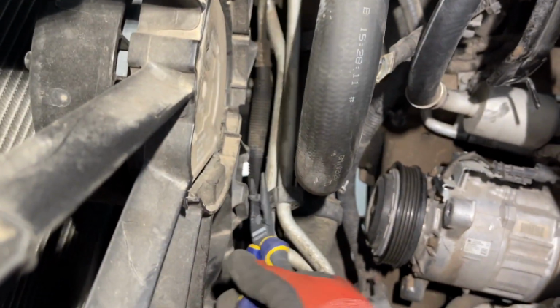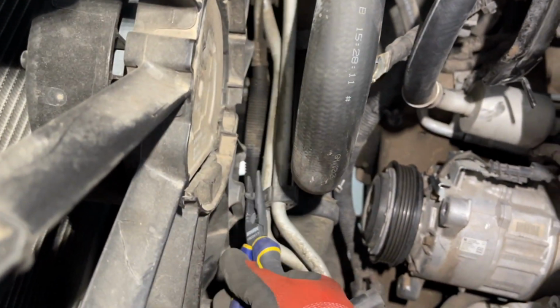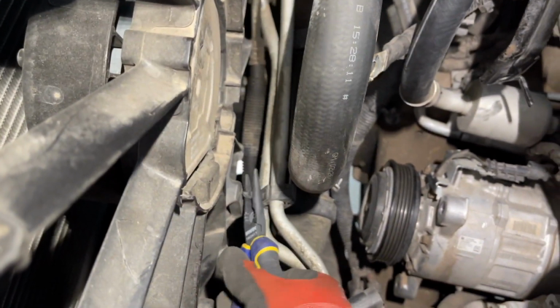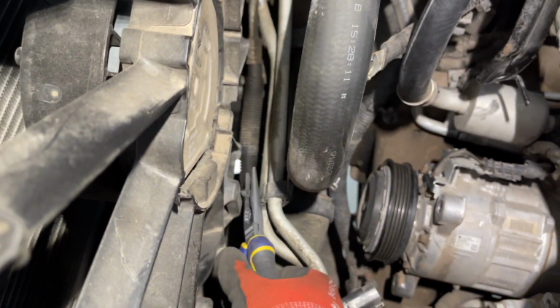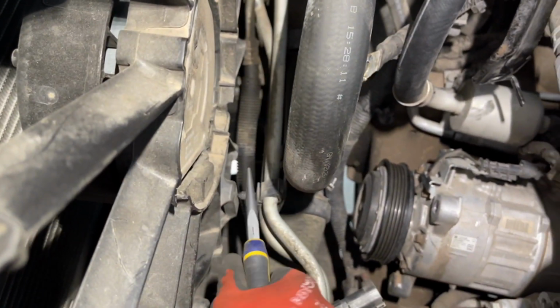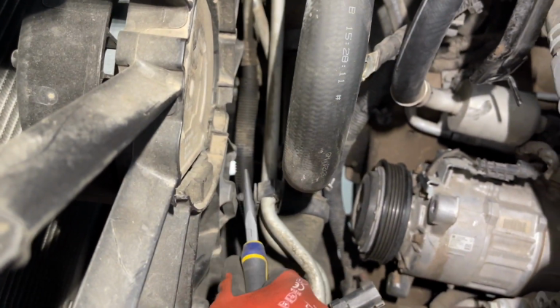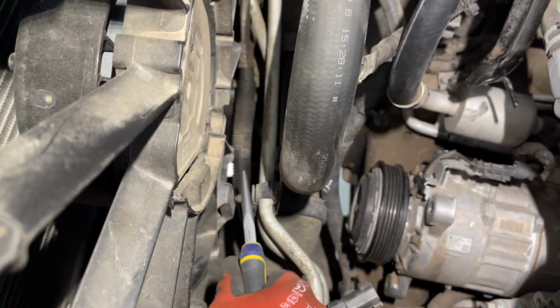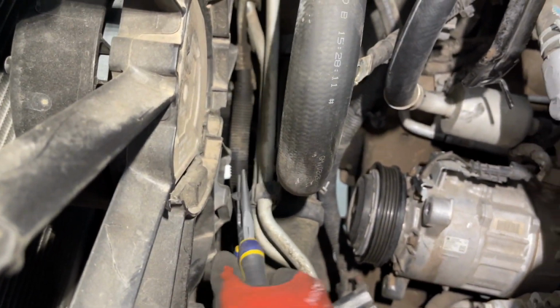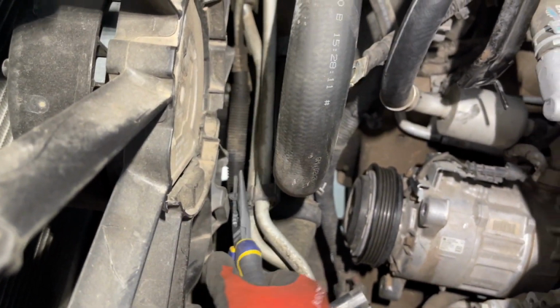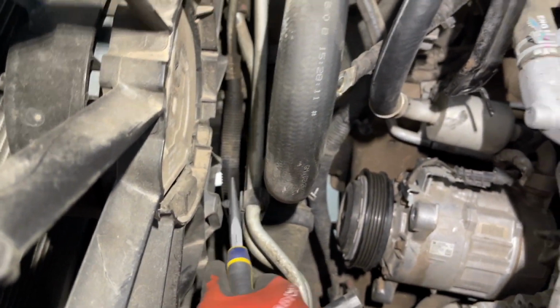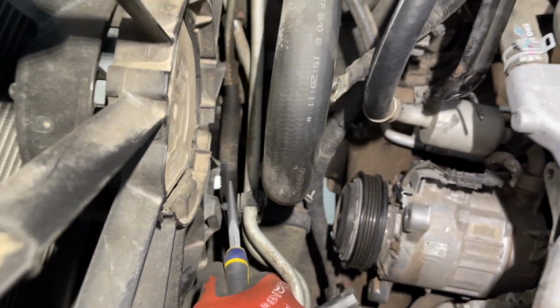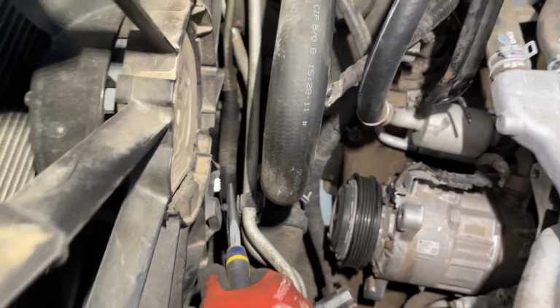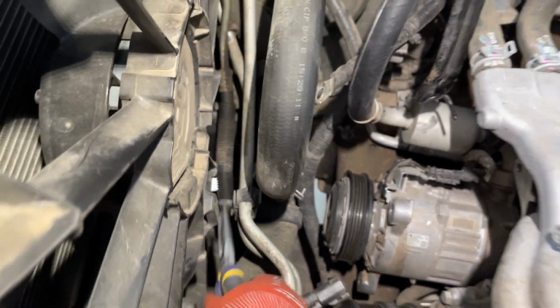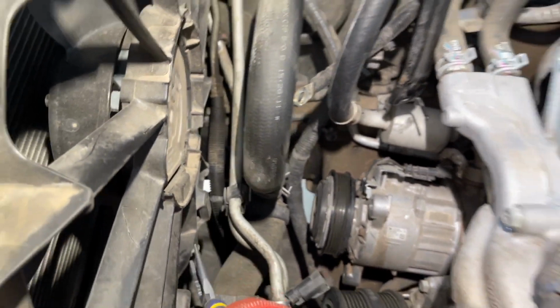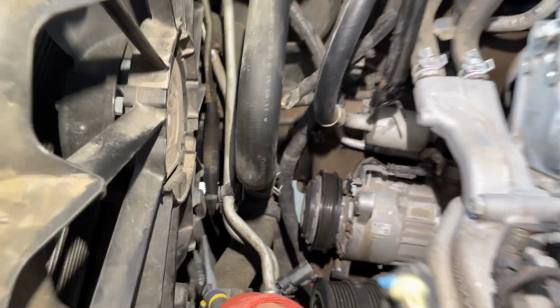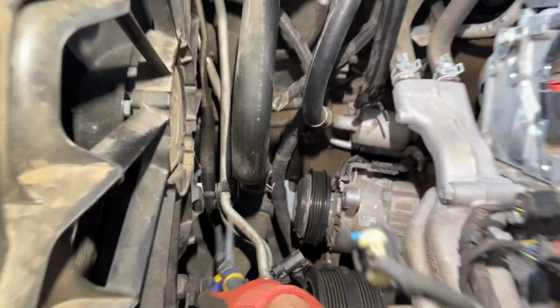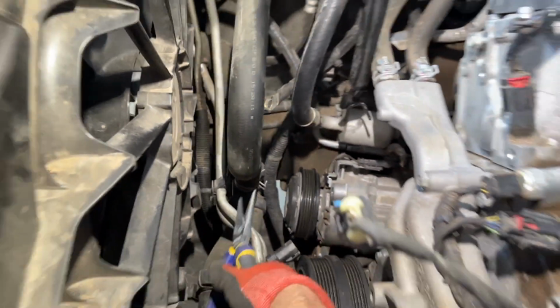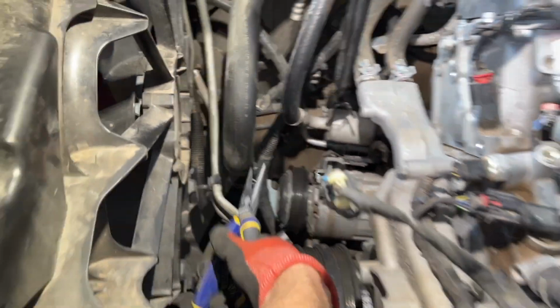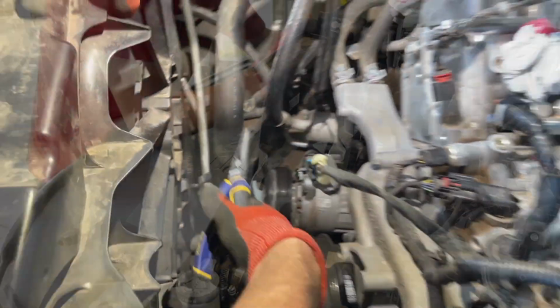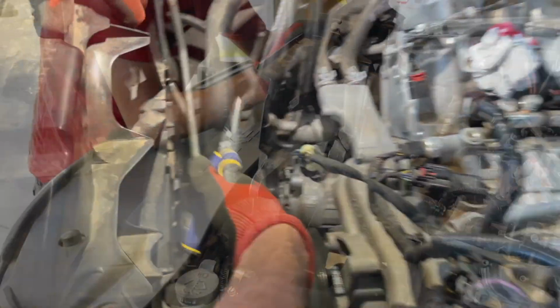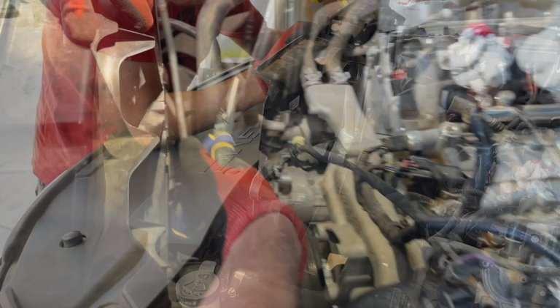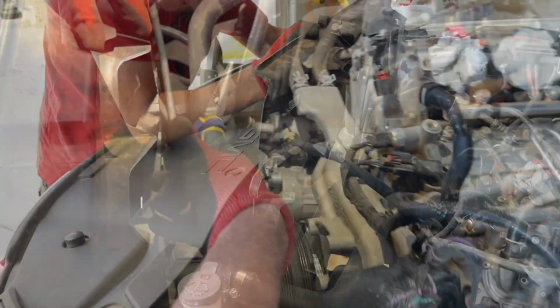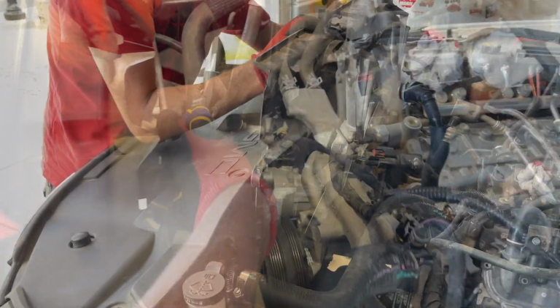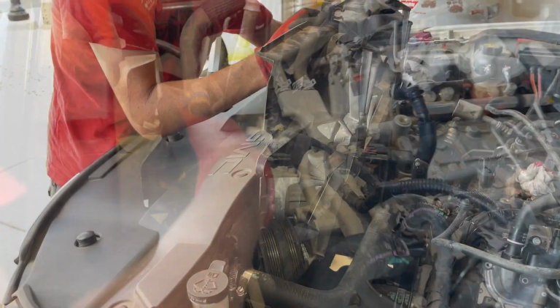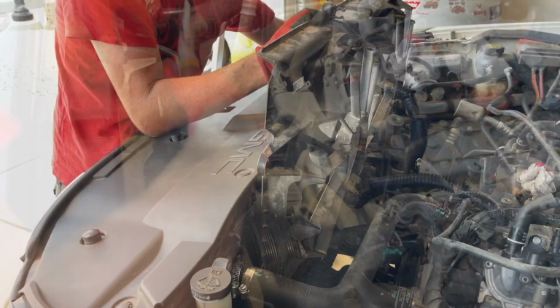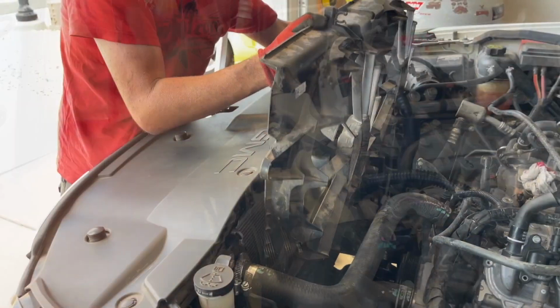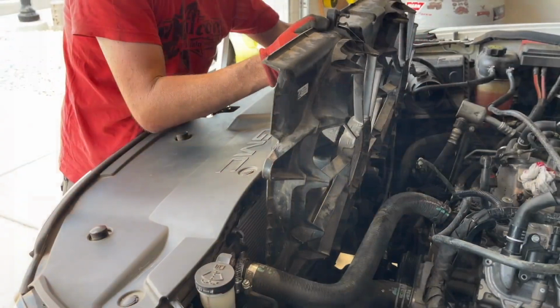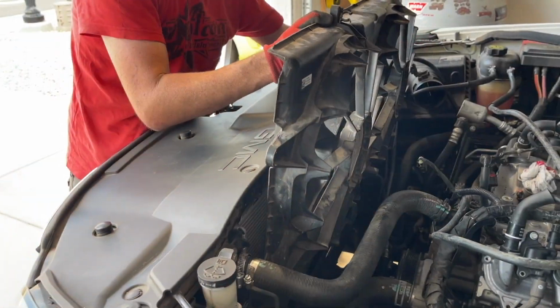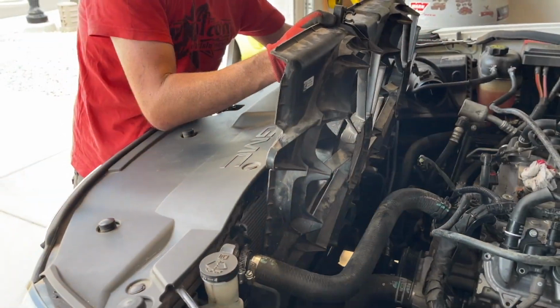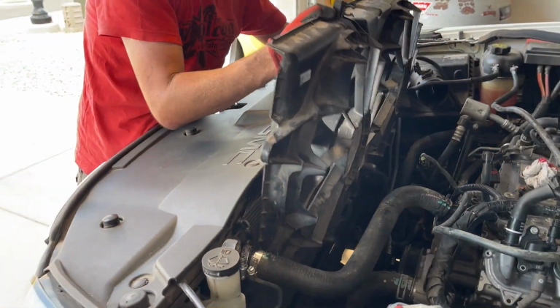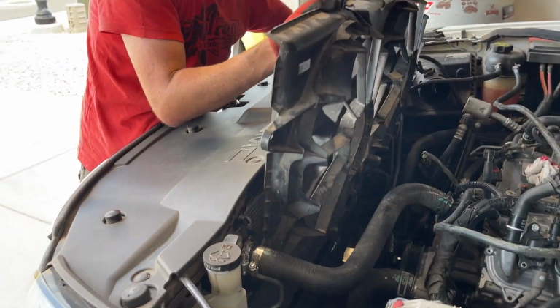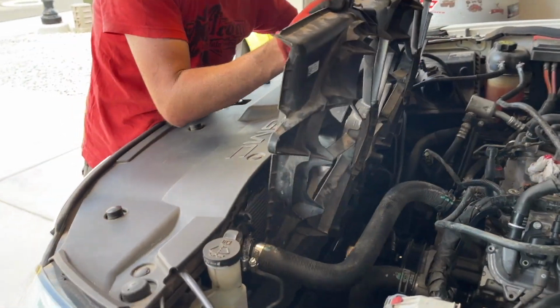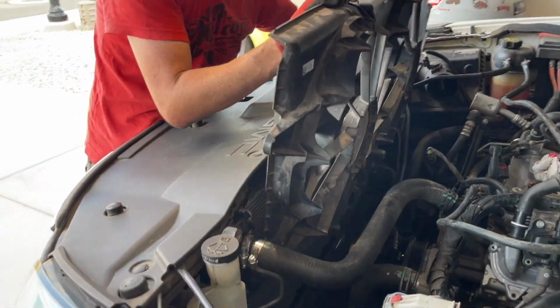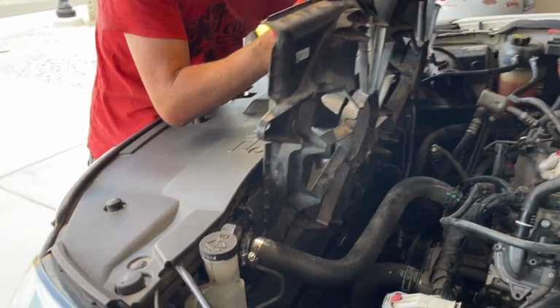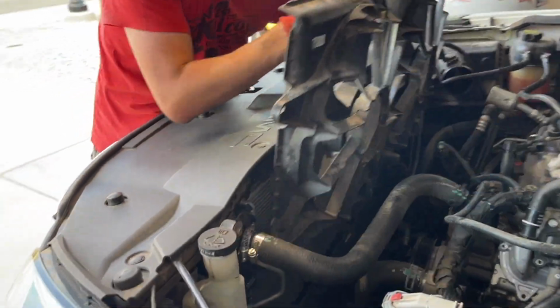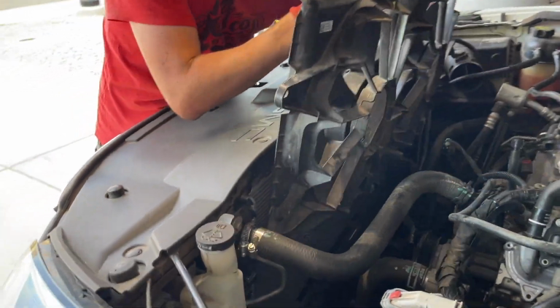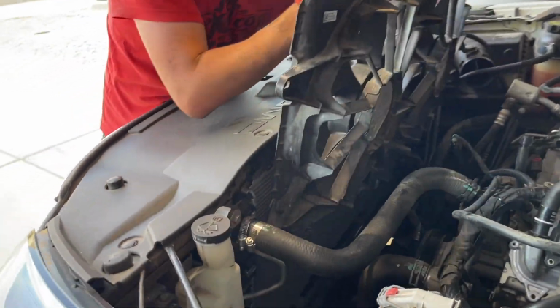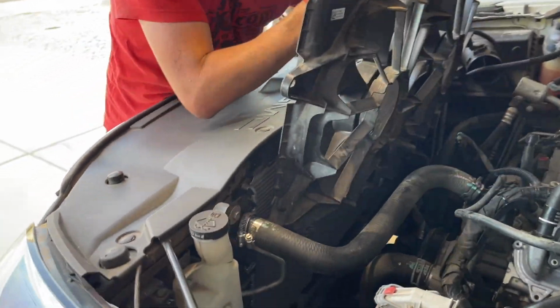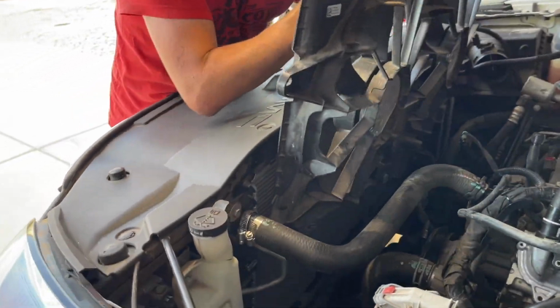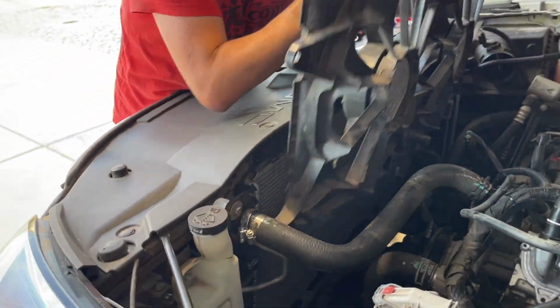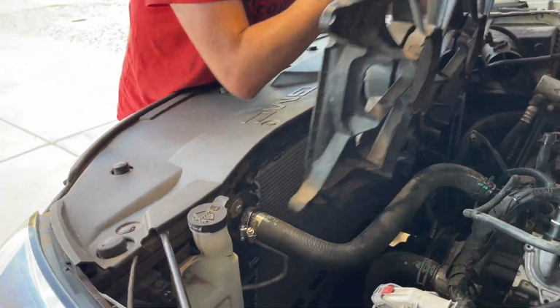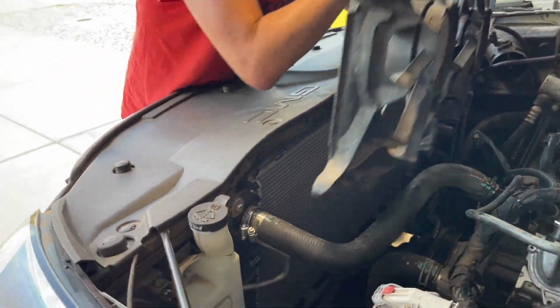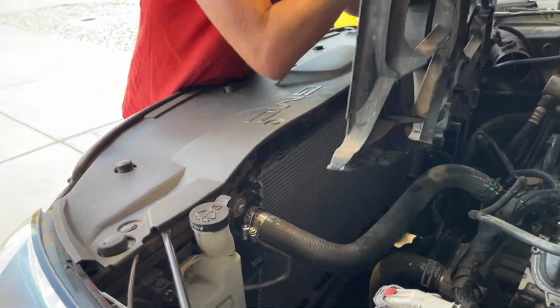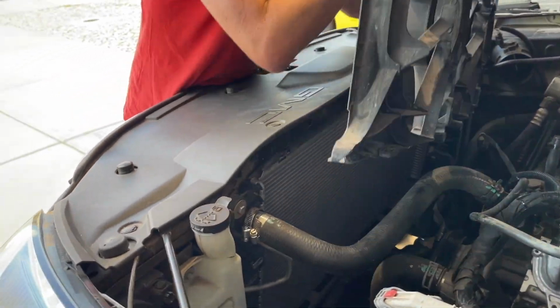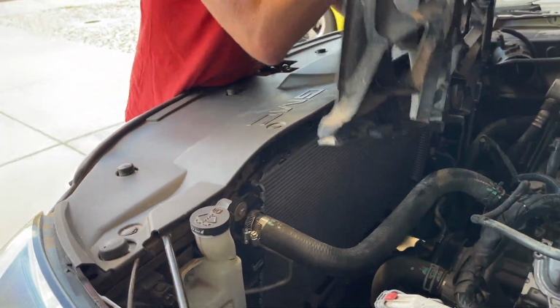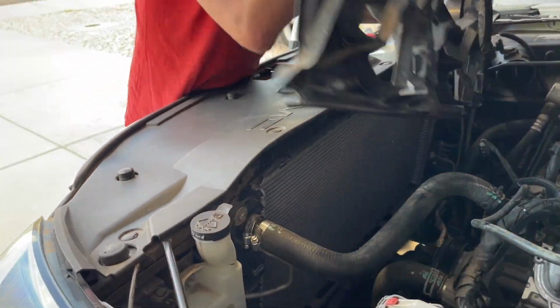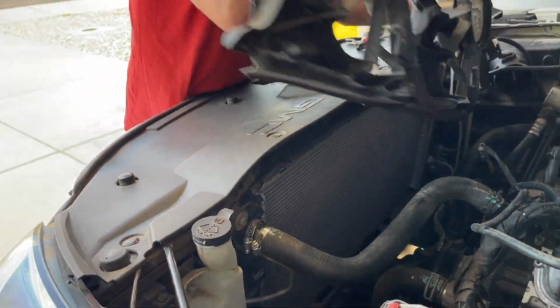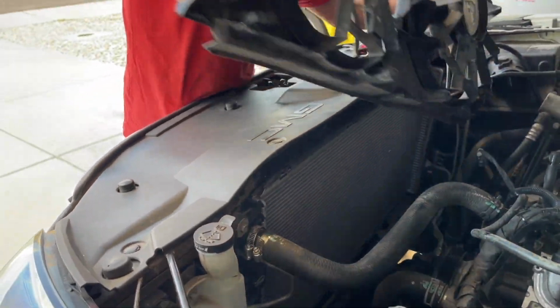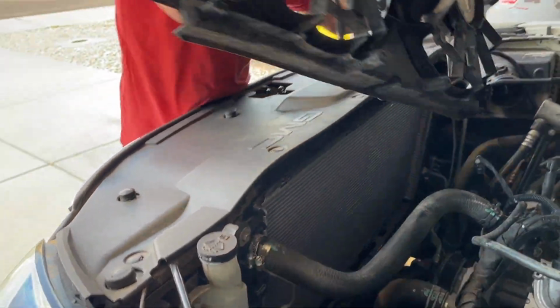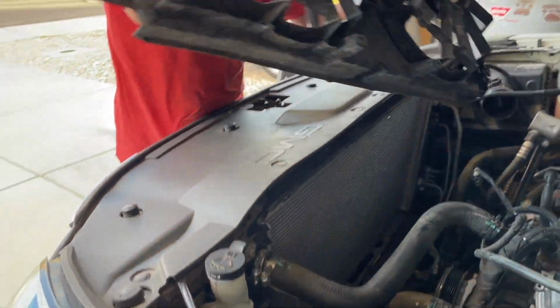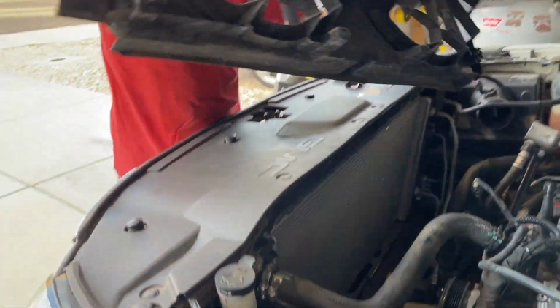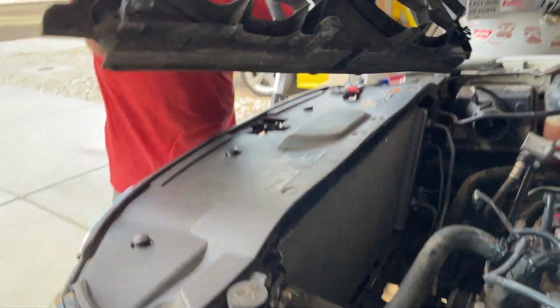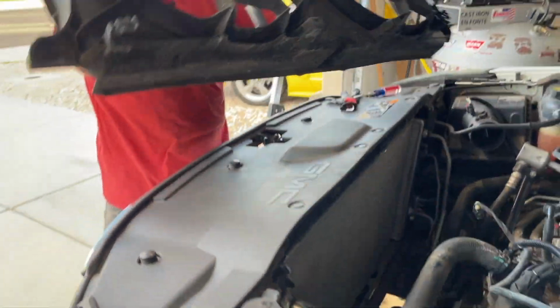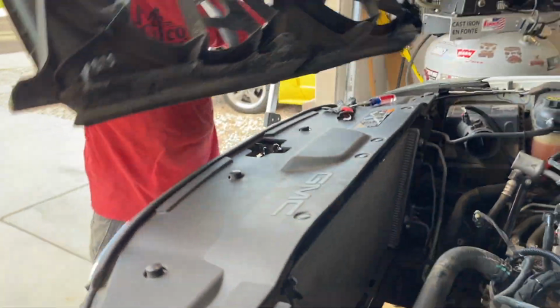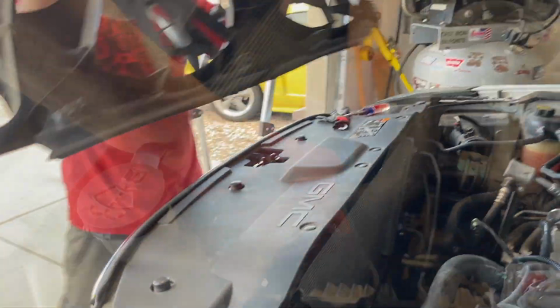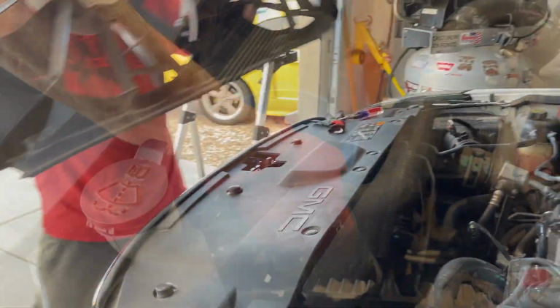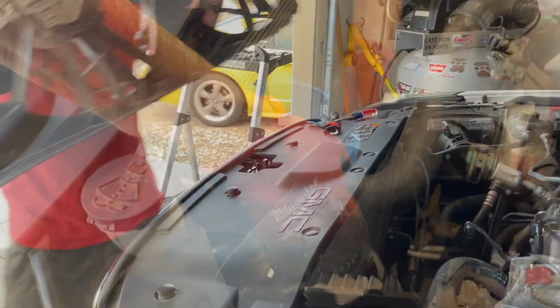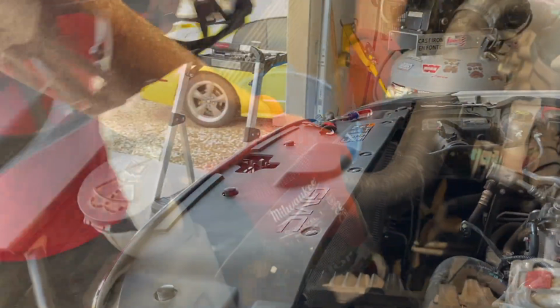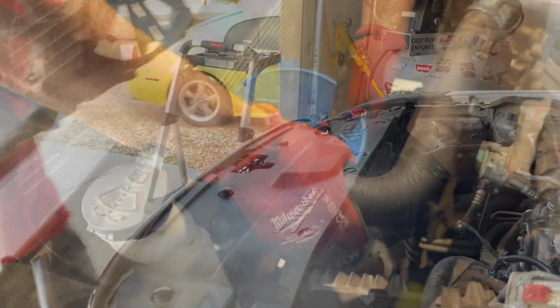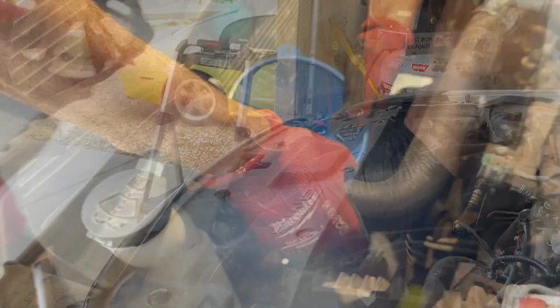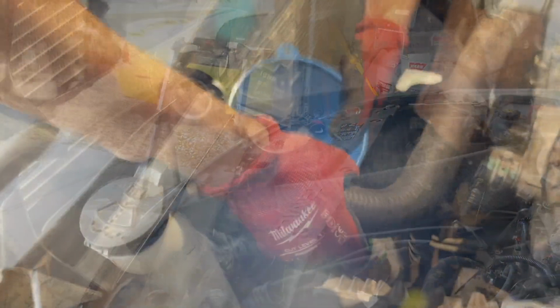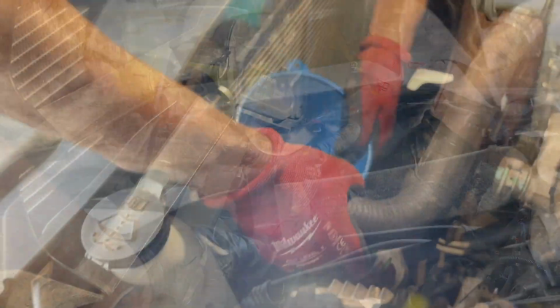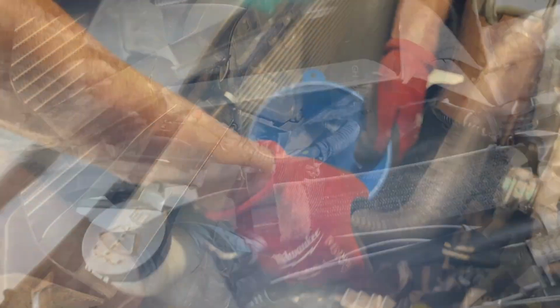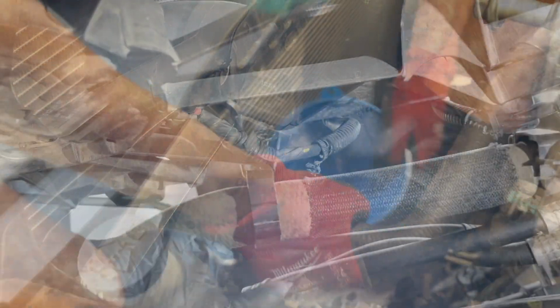We also have a Christmas tree plug for our two air-conditioning transcooler lines.